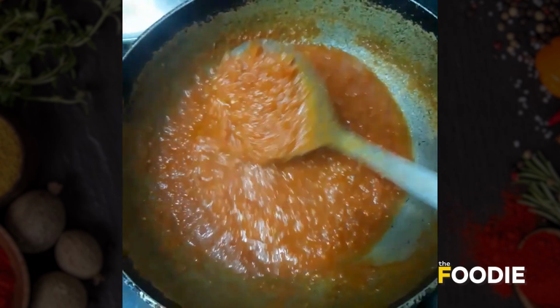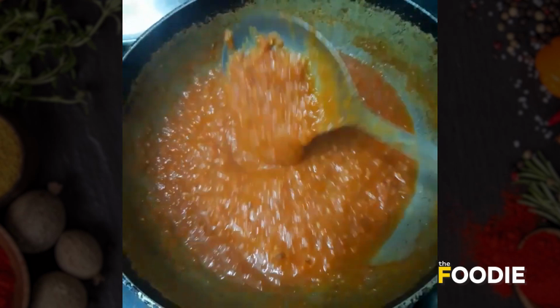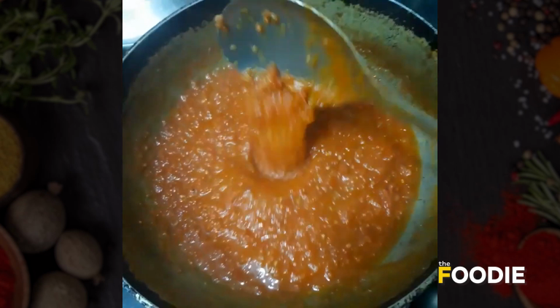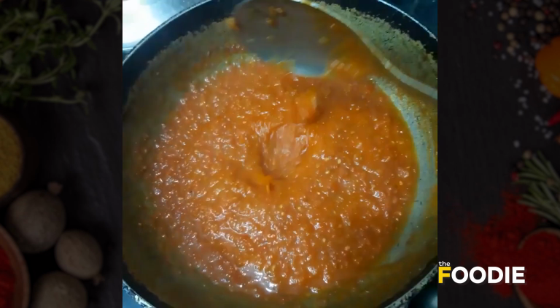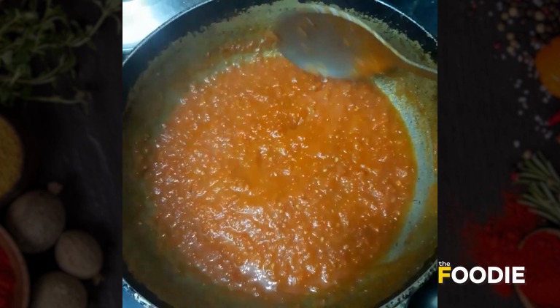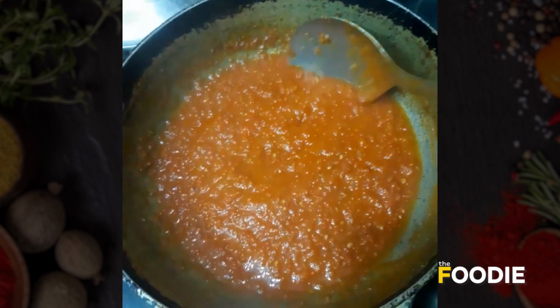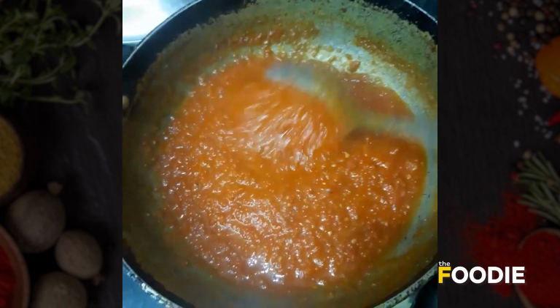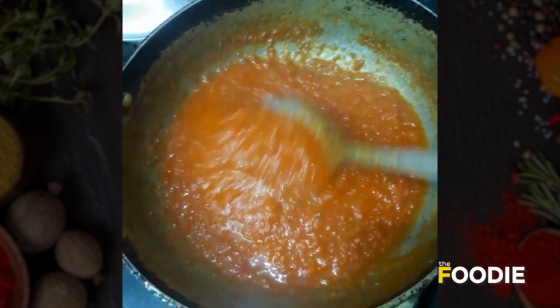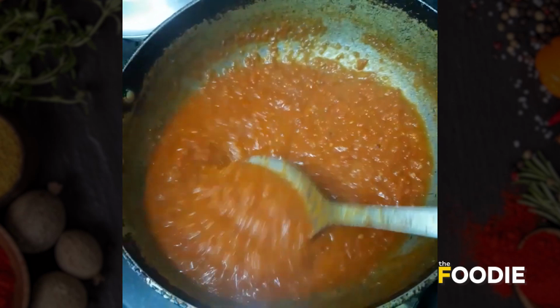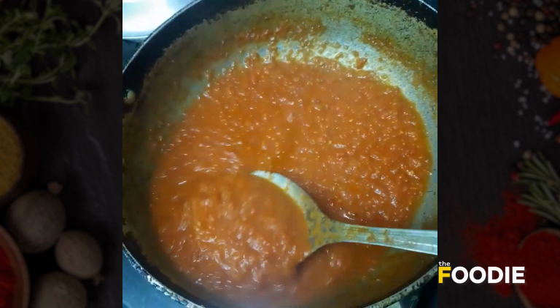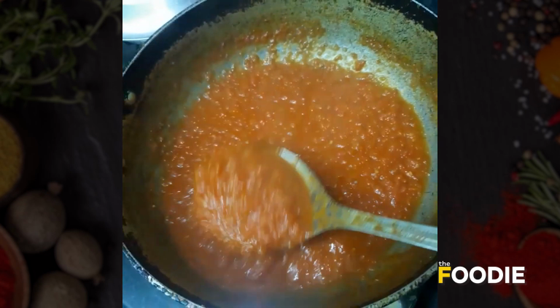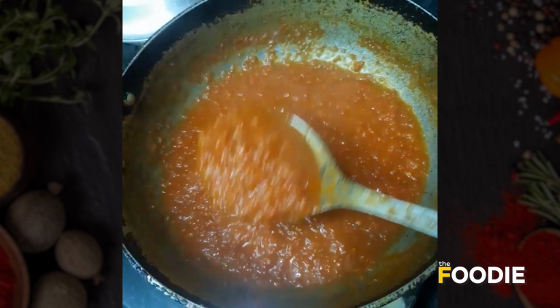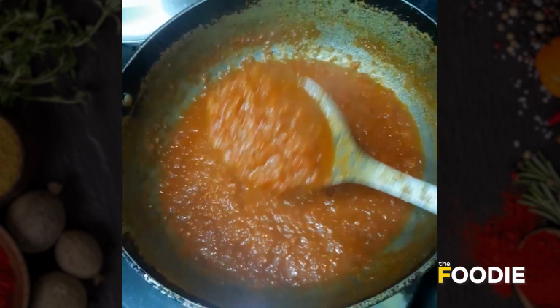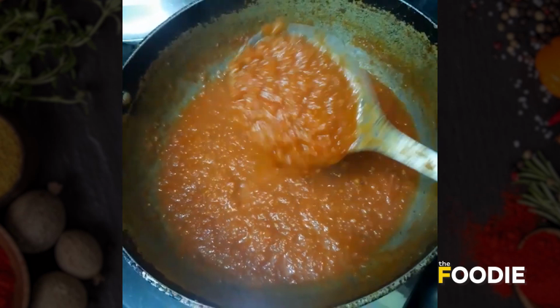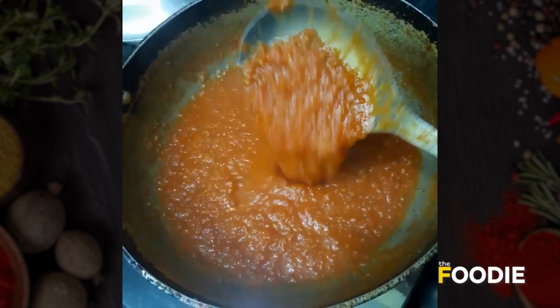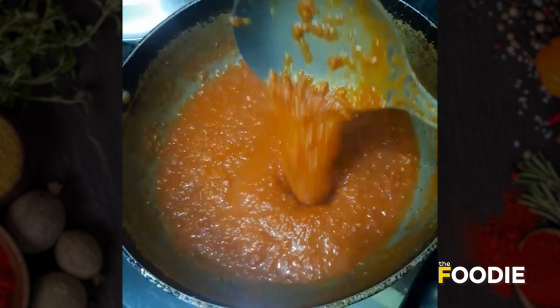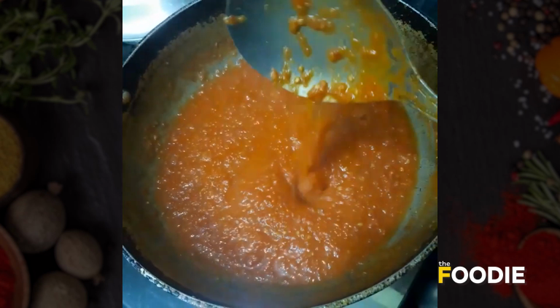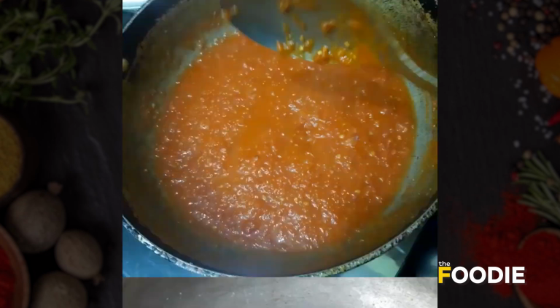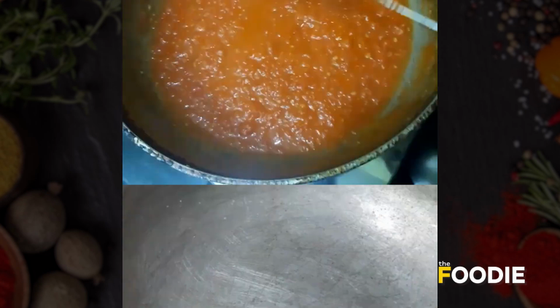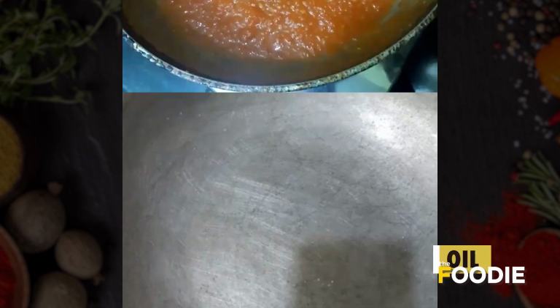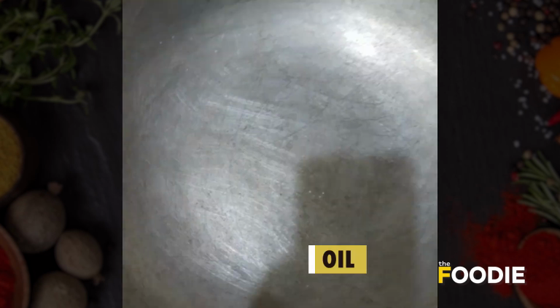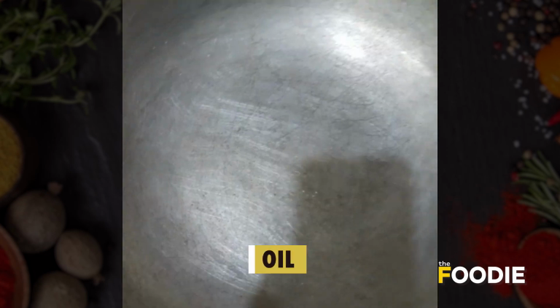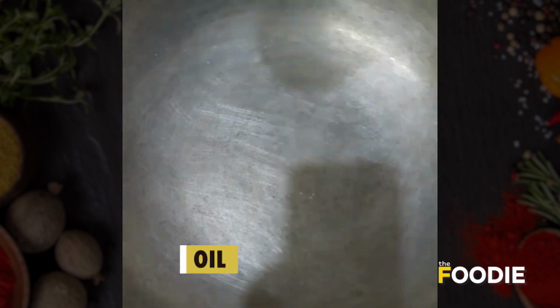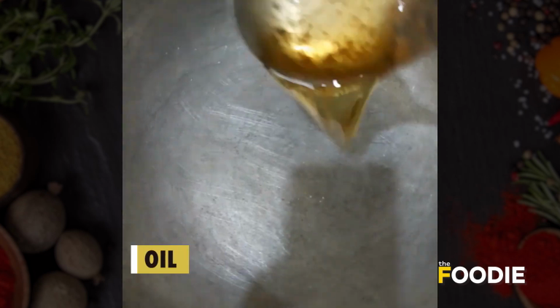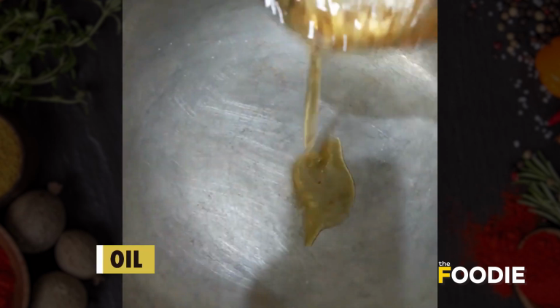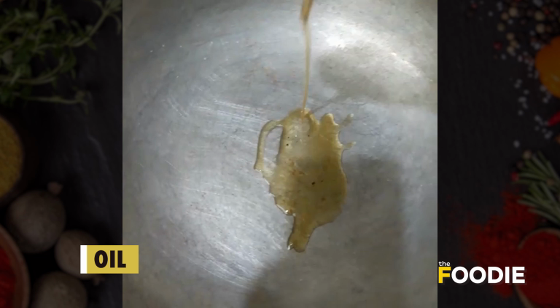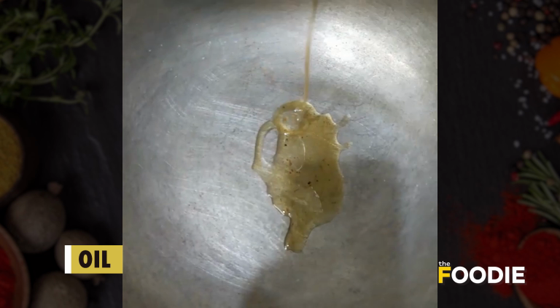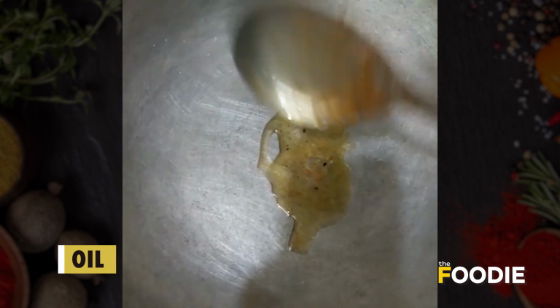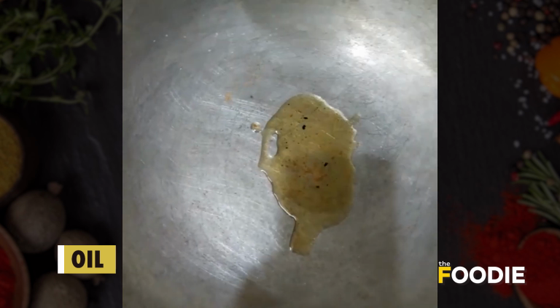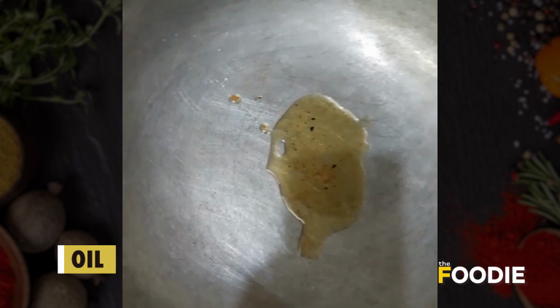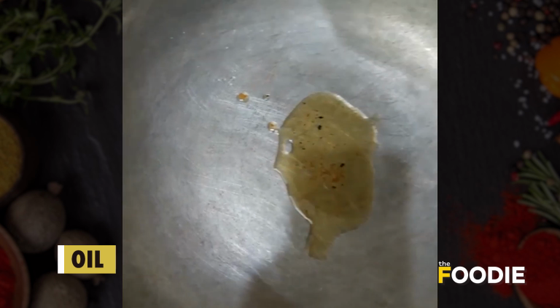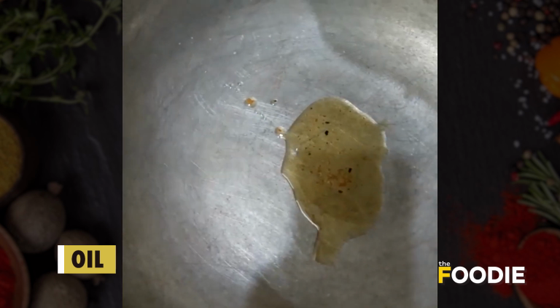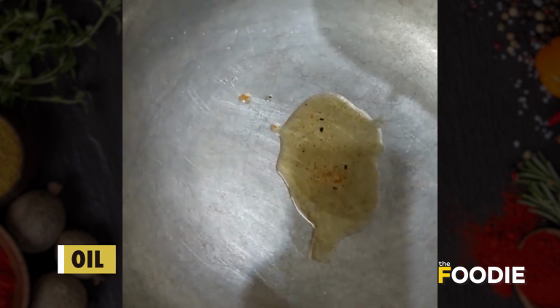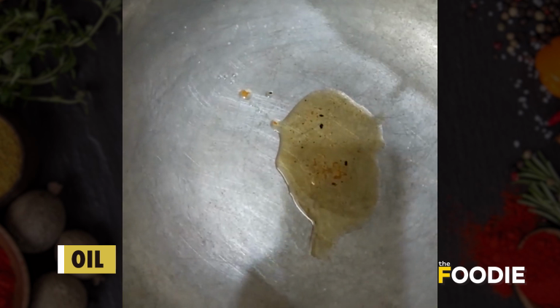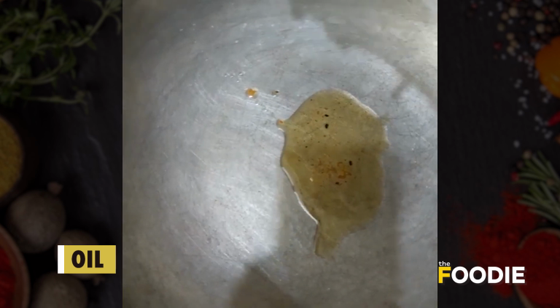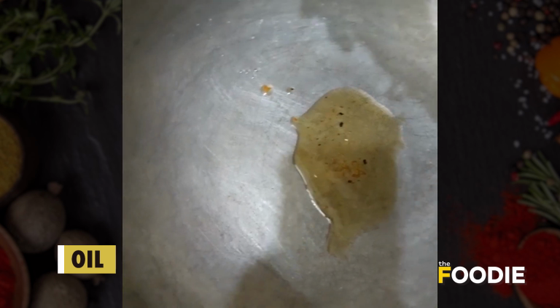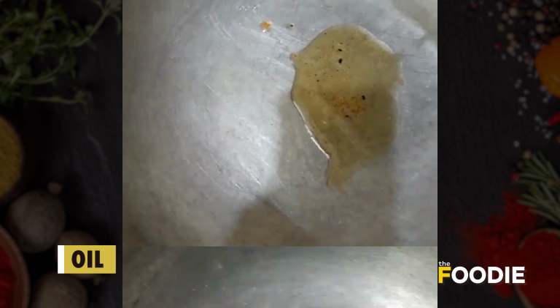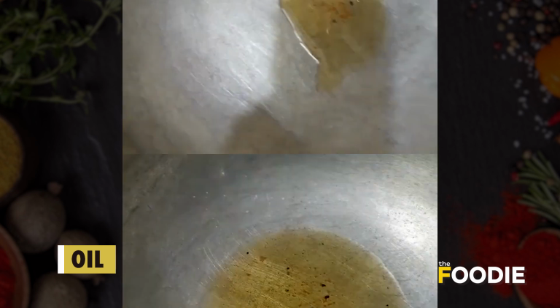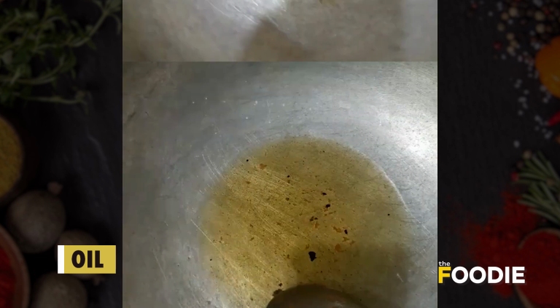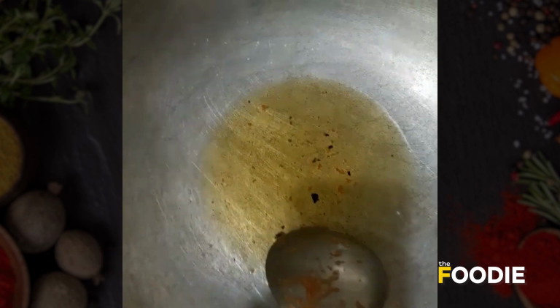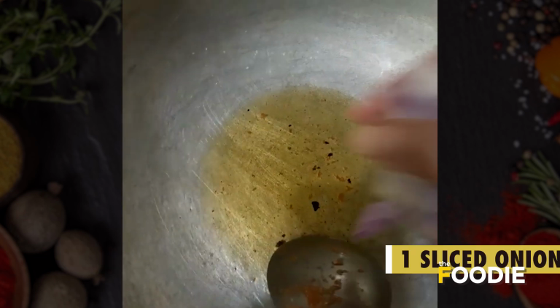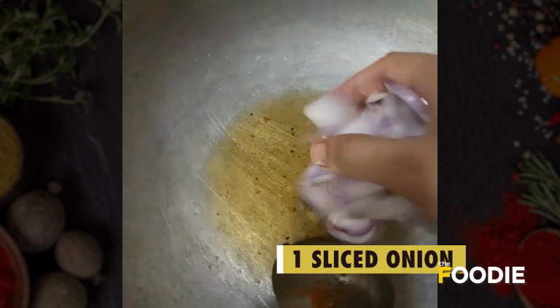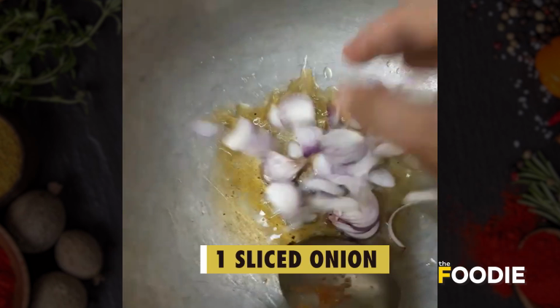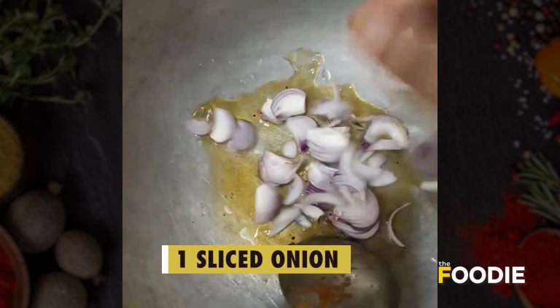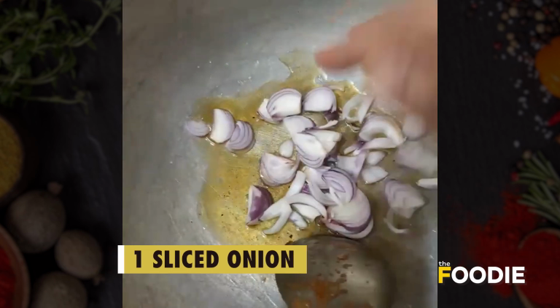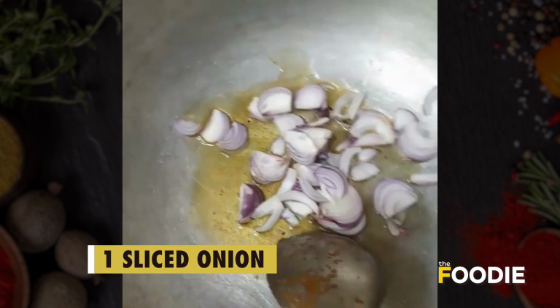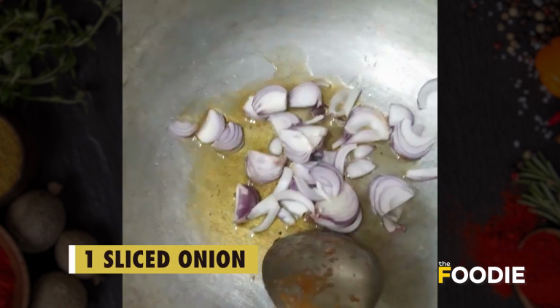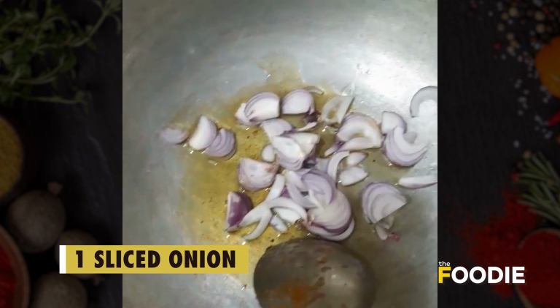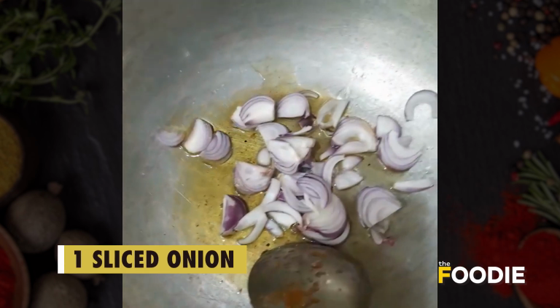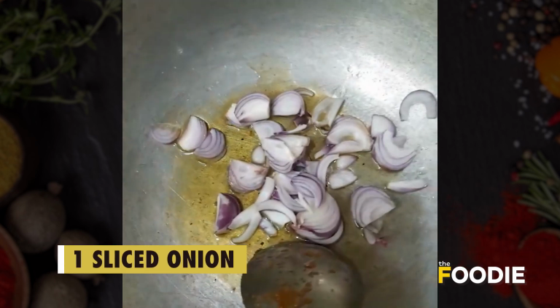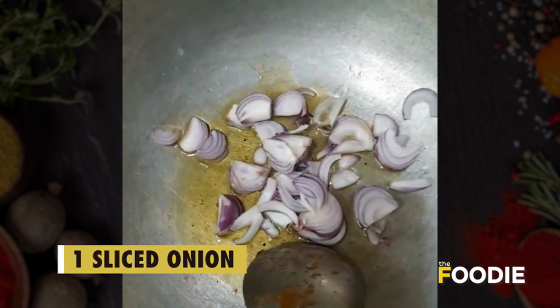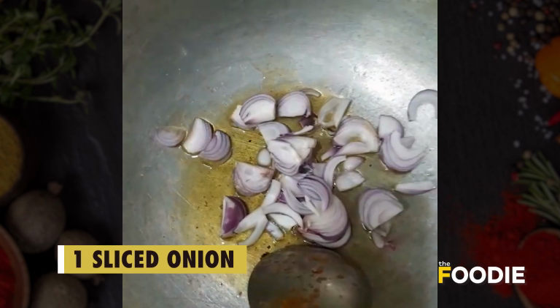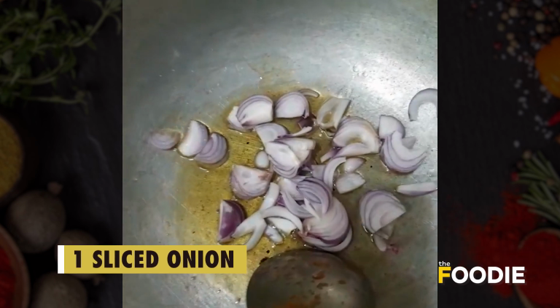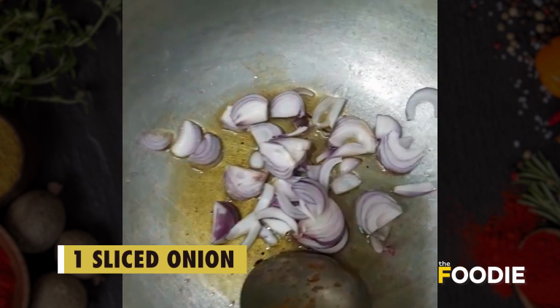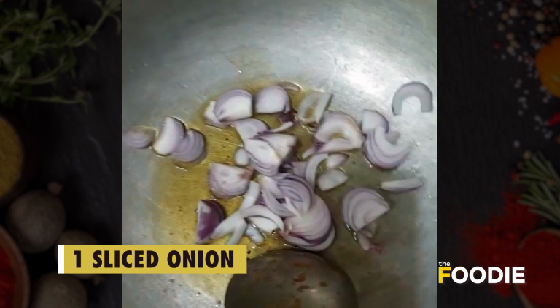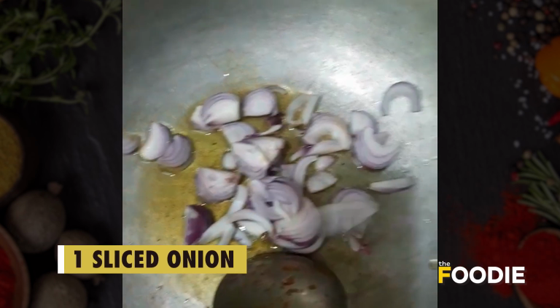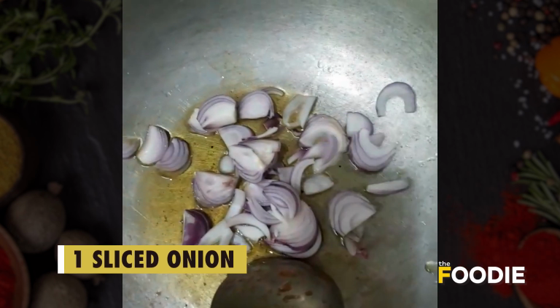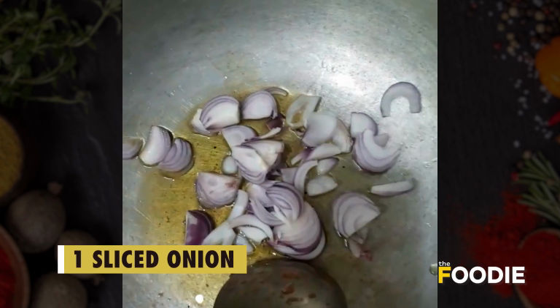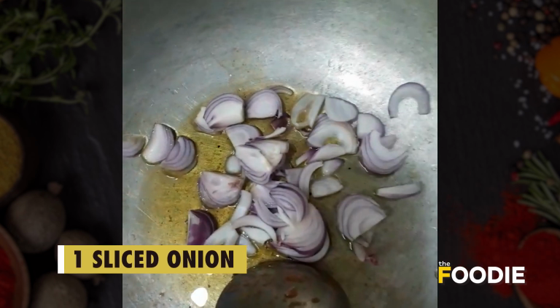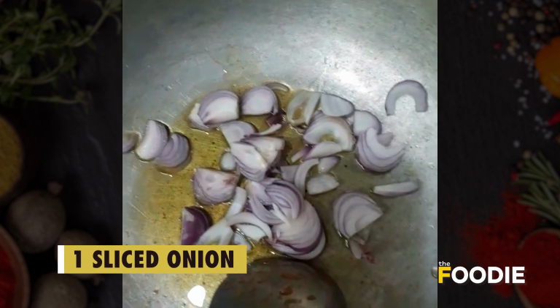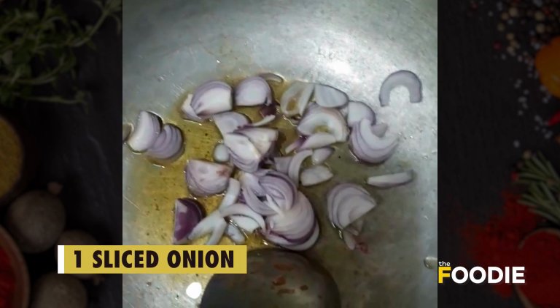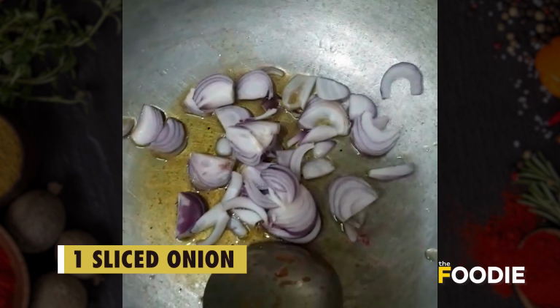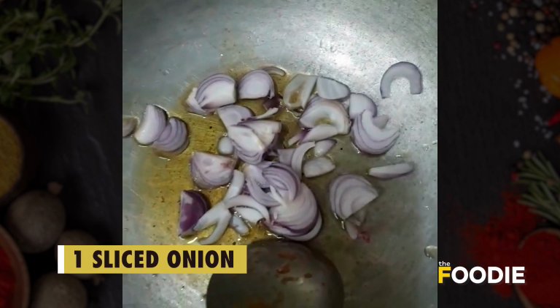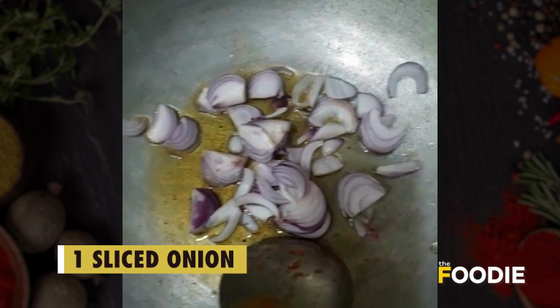So look at this — now add sliced onions to this.